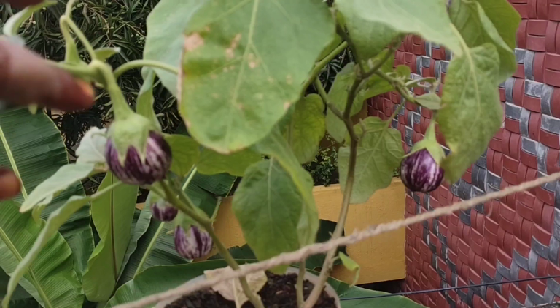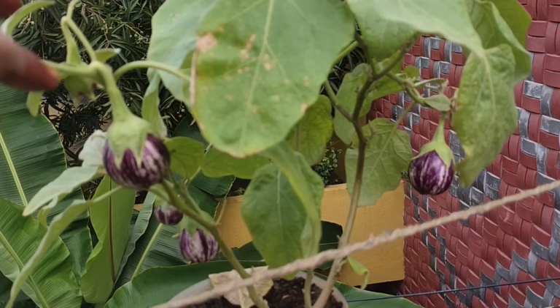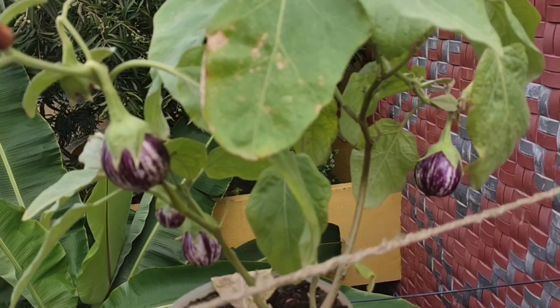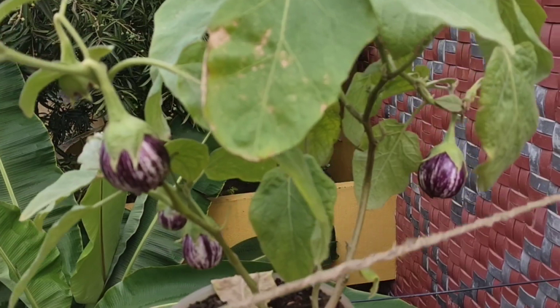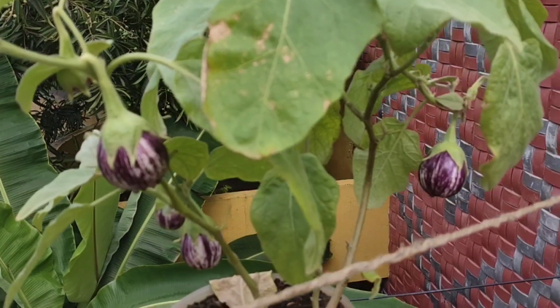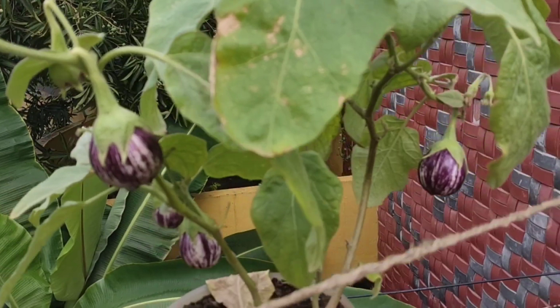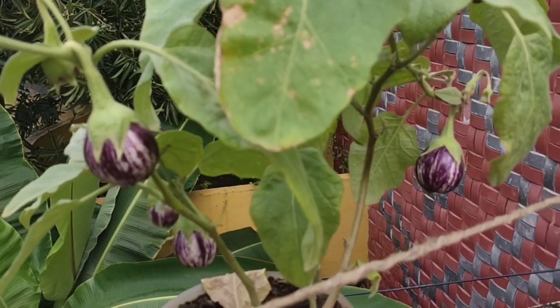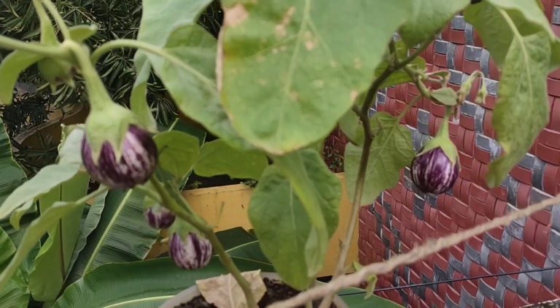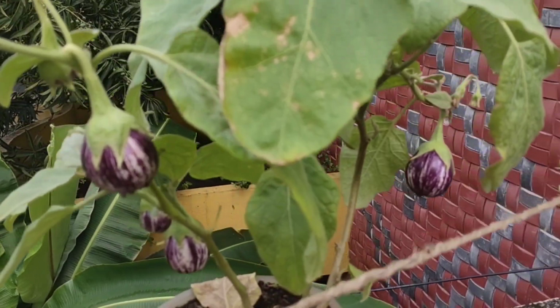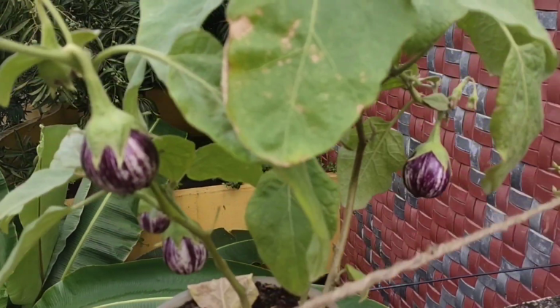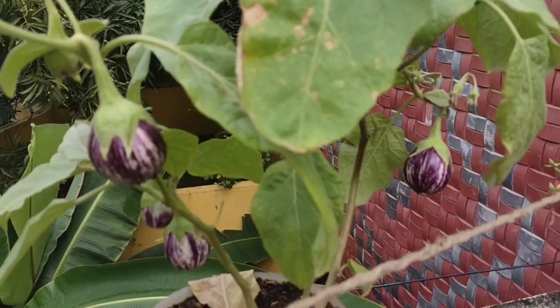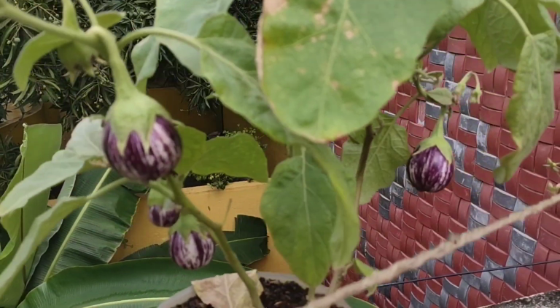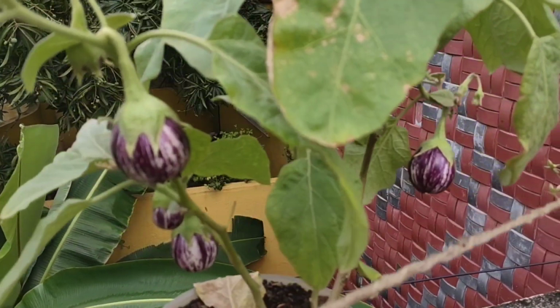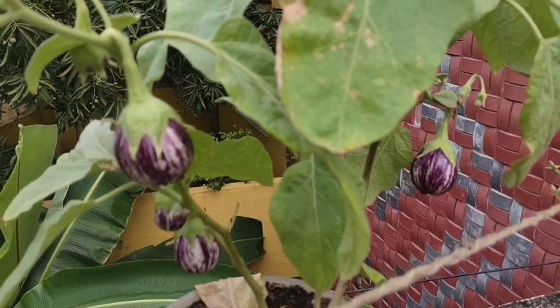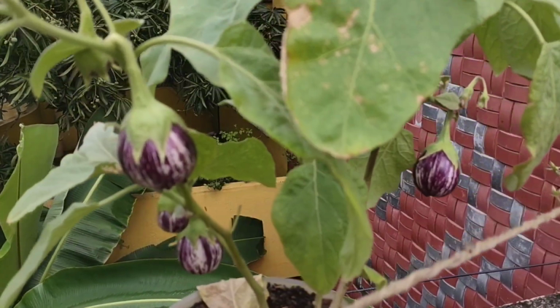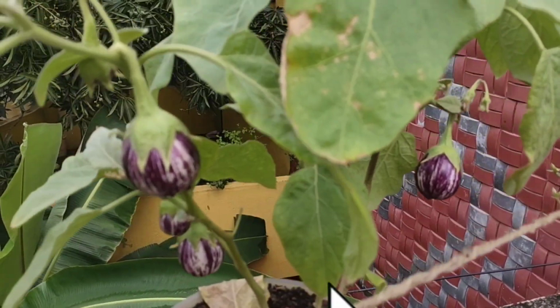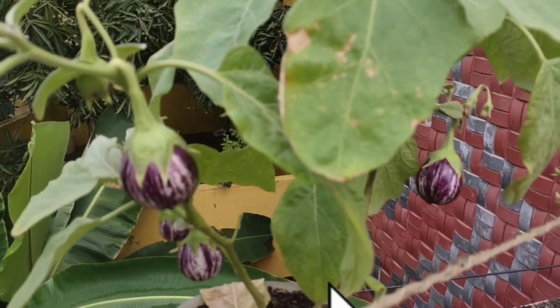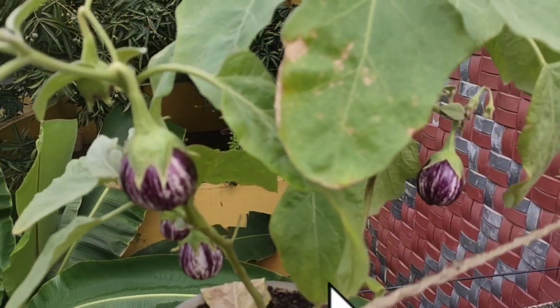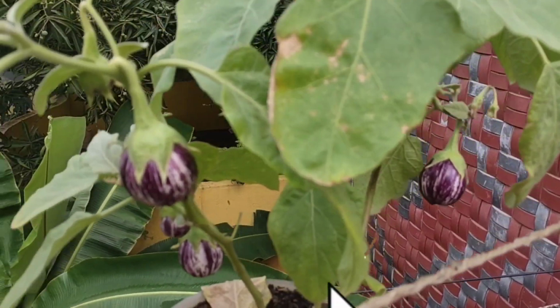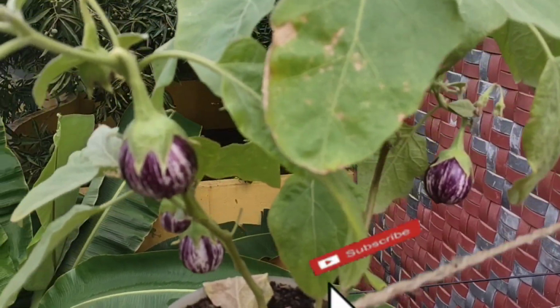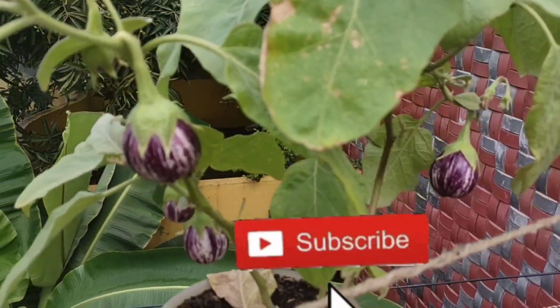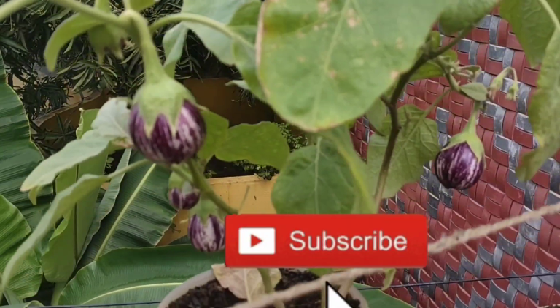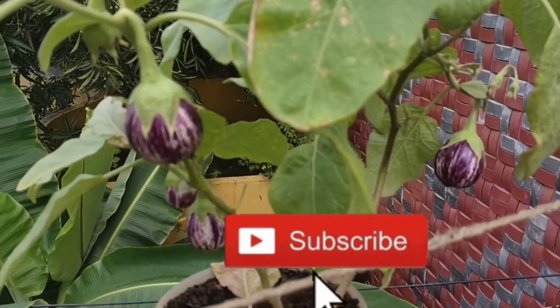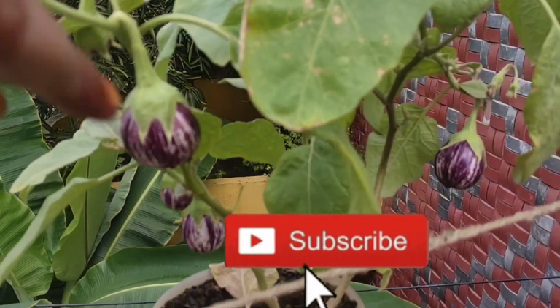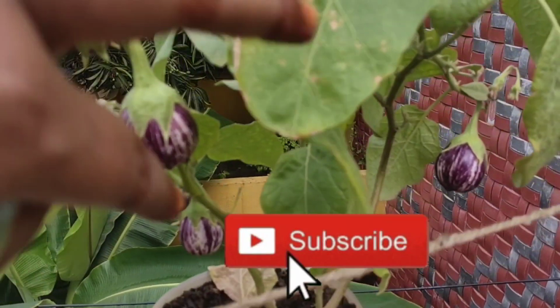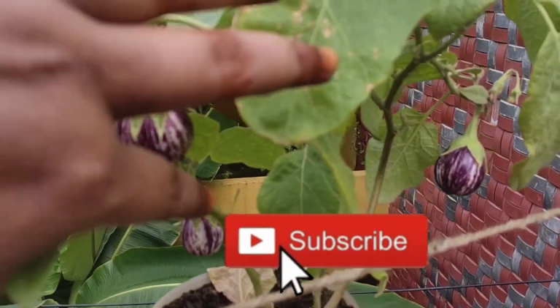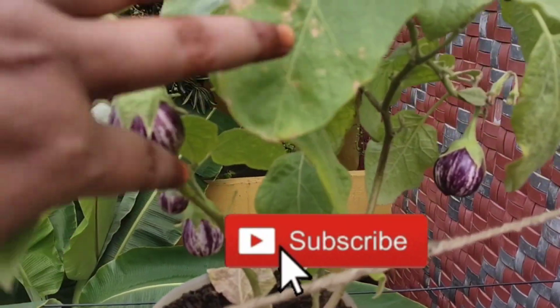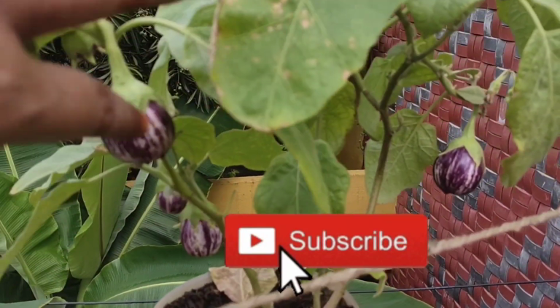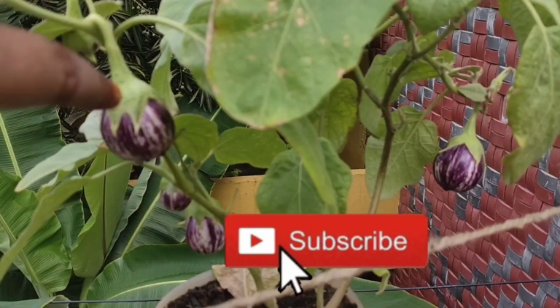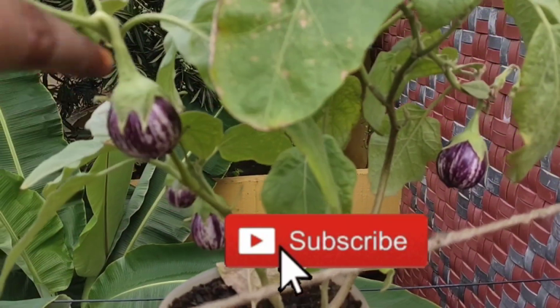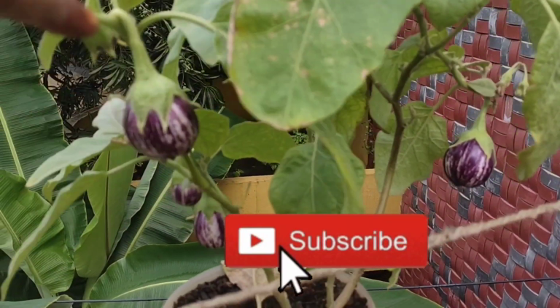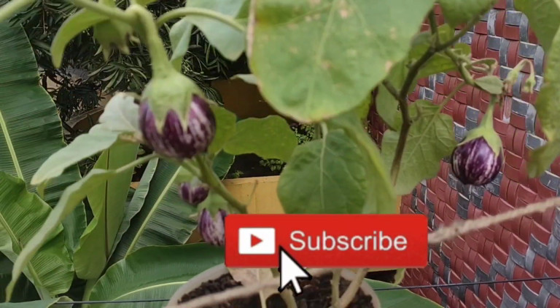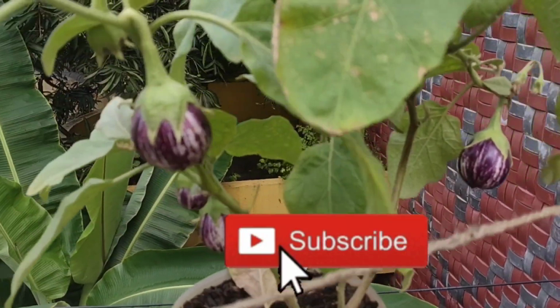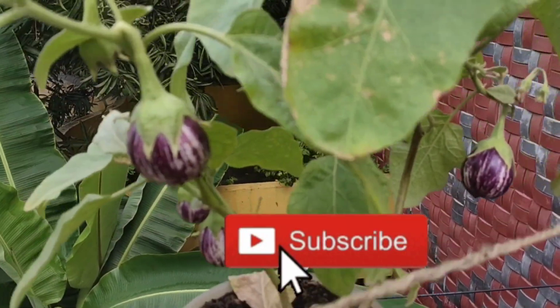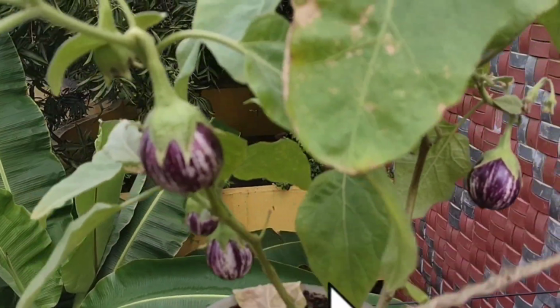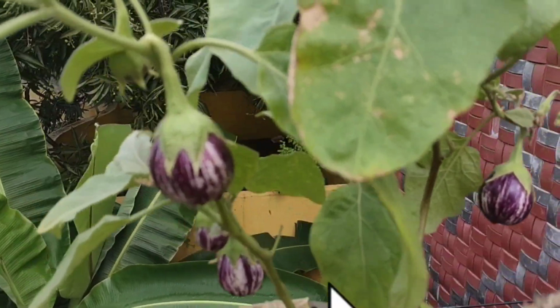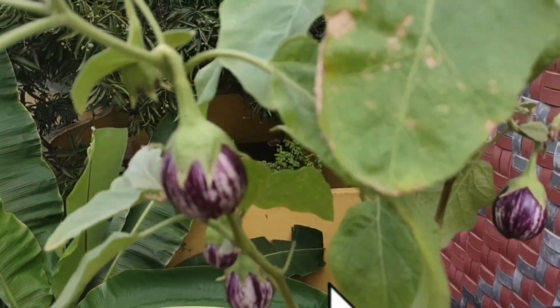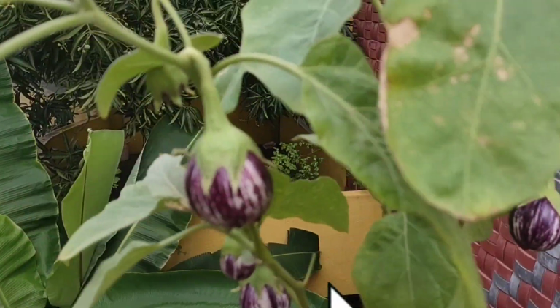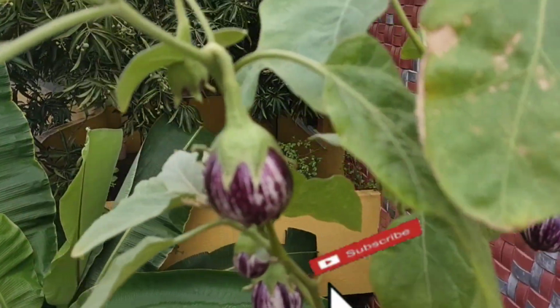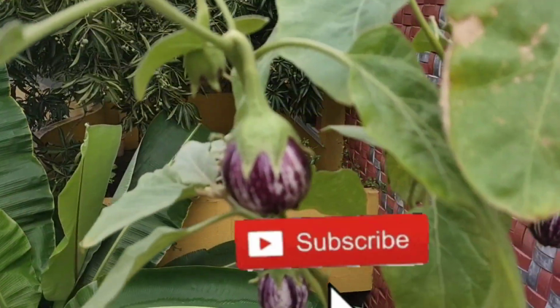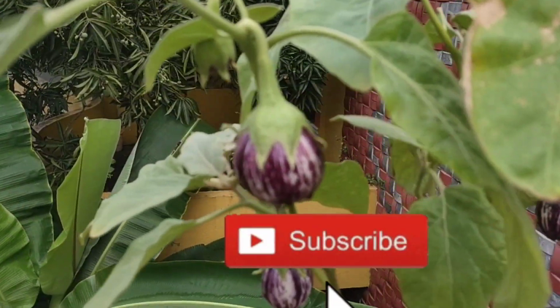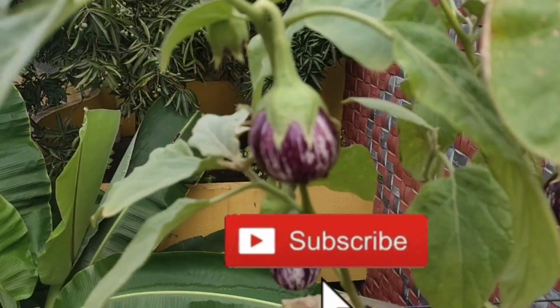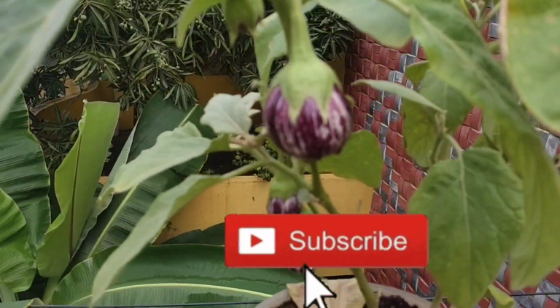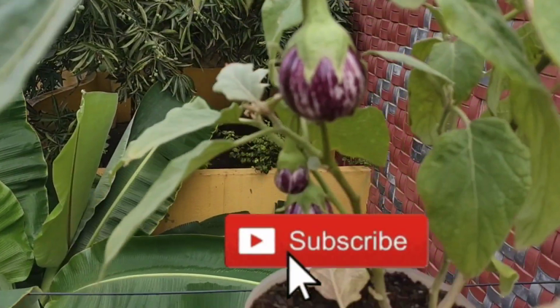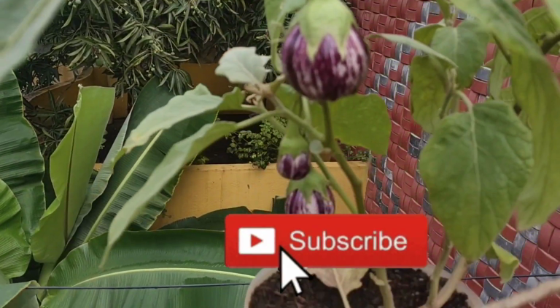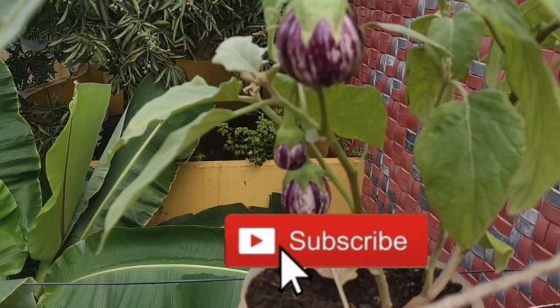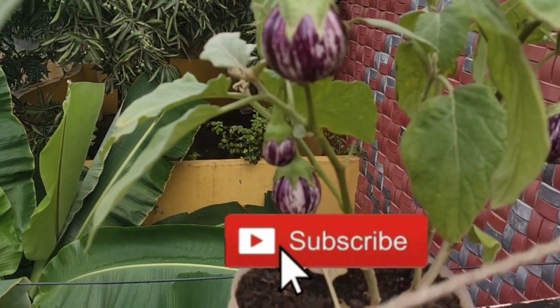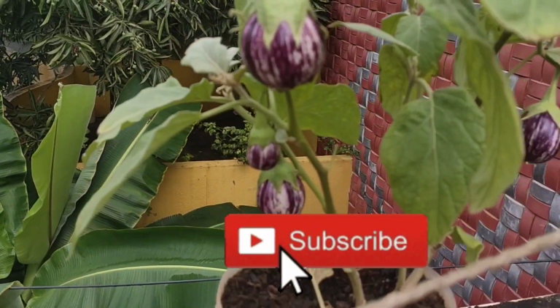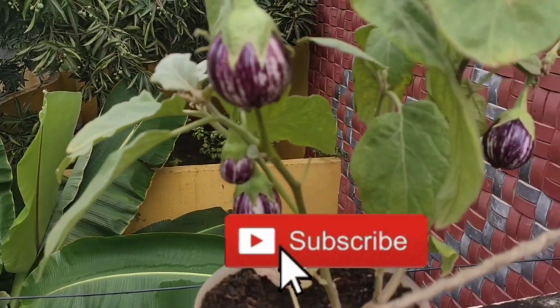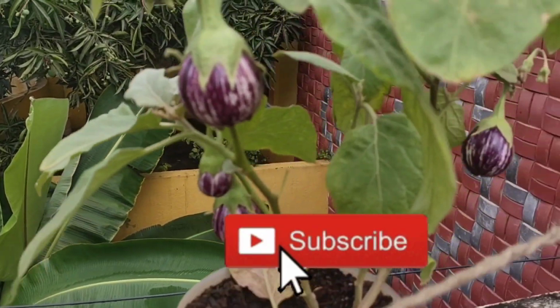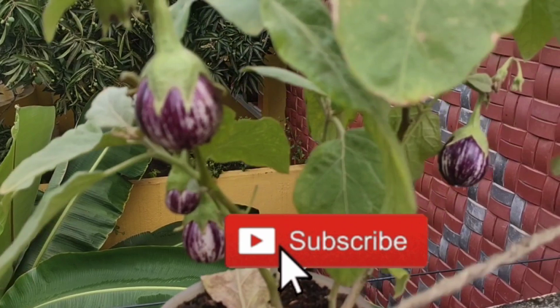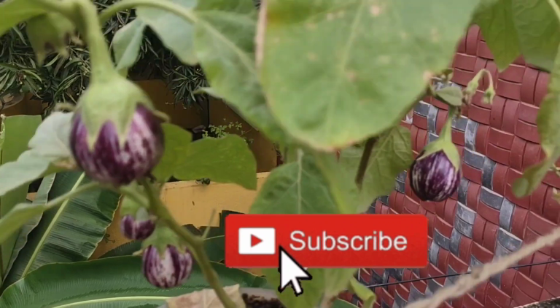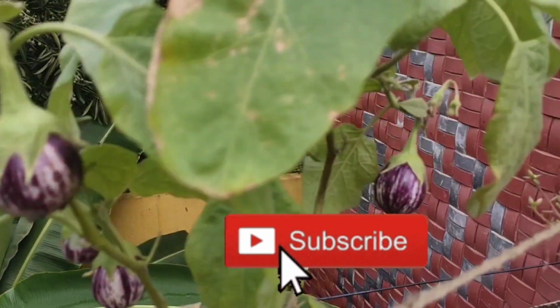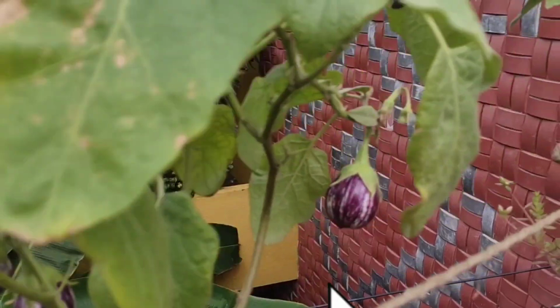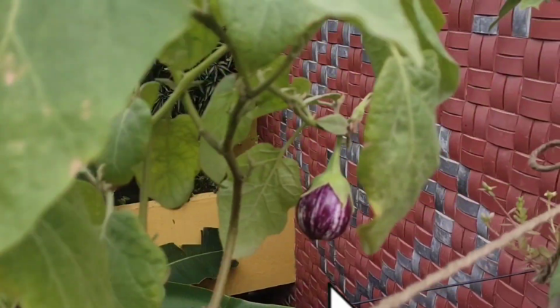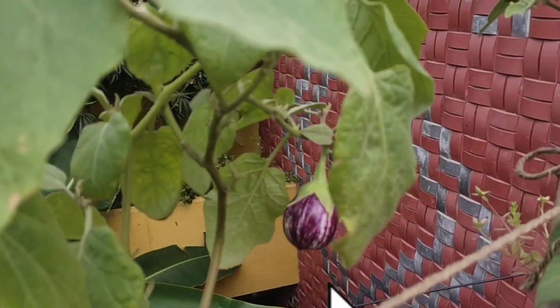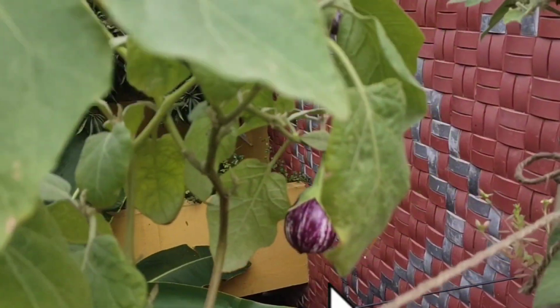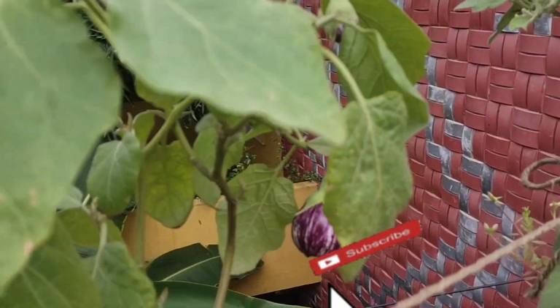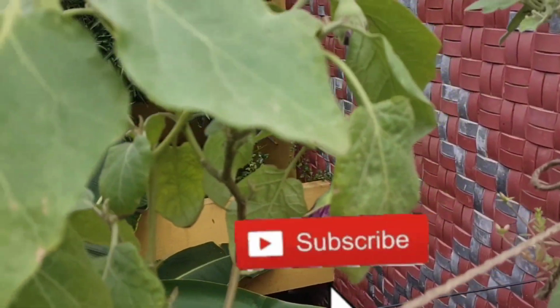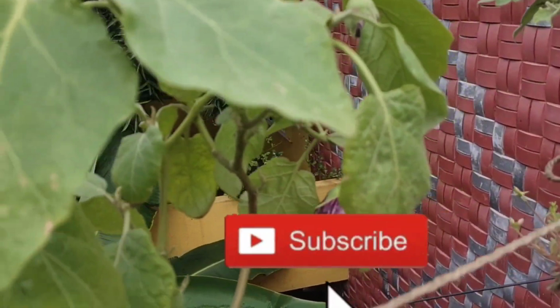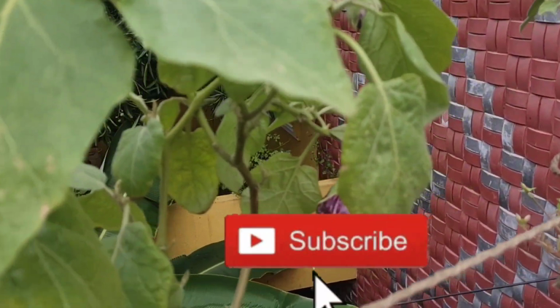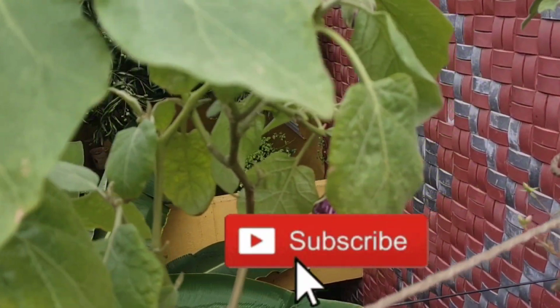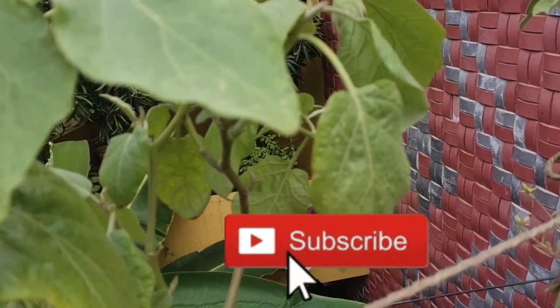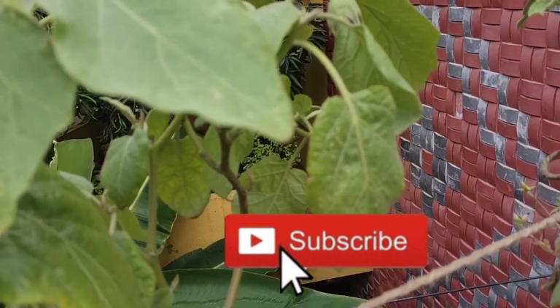Hi! Hello? We are going to see a video. A couple of pictures here.